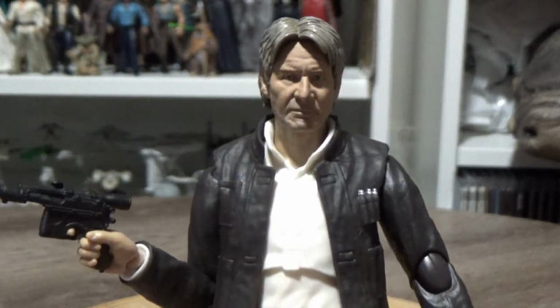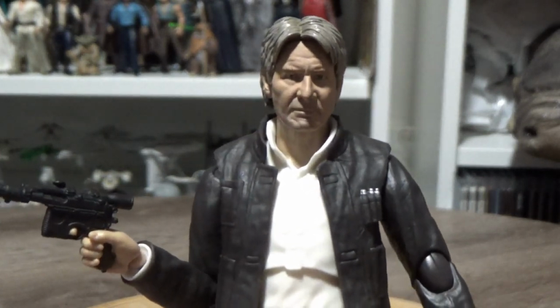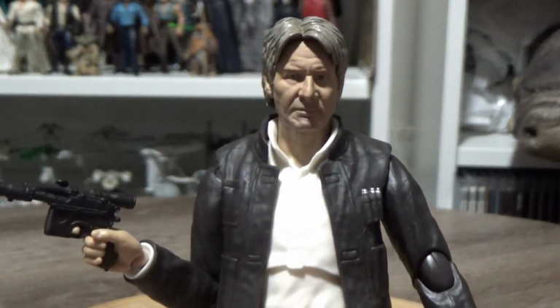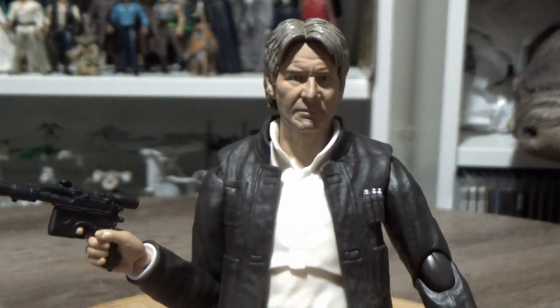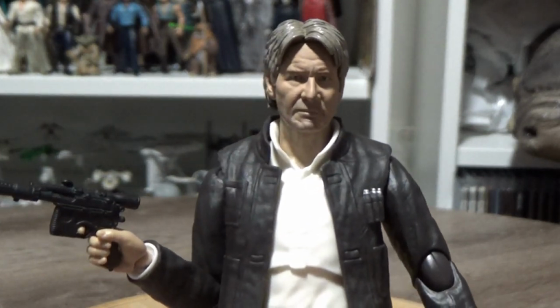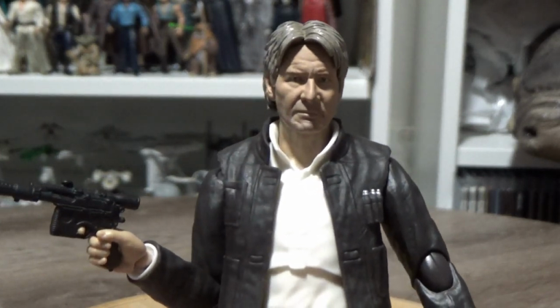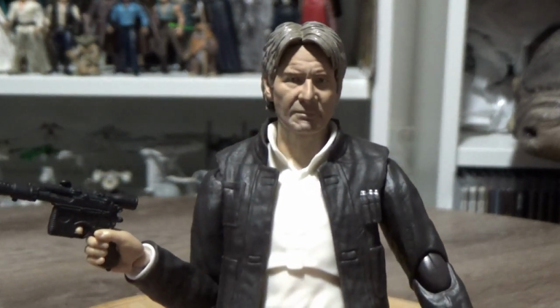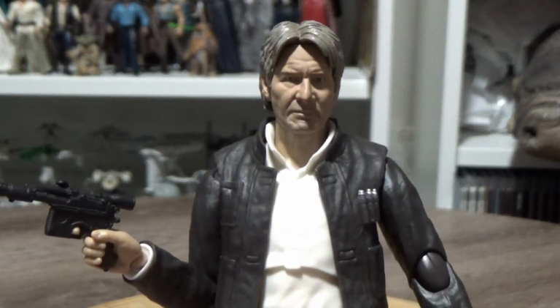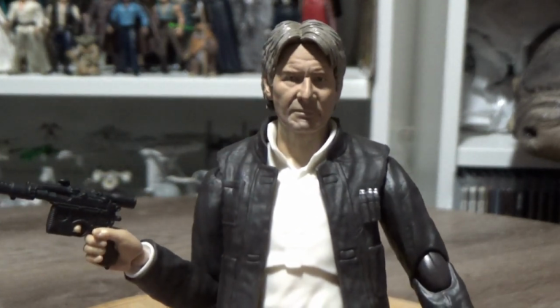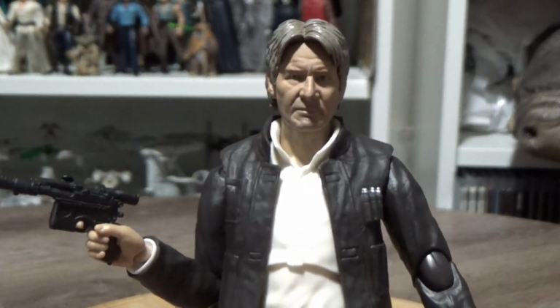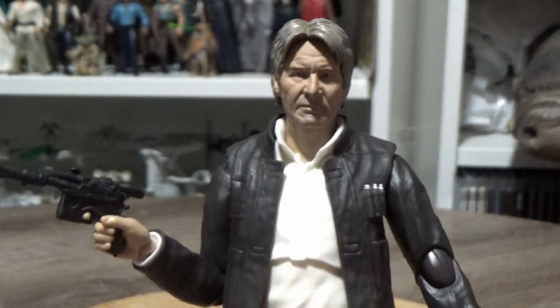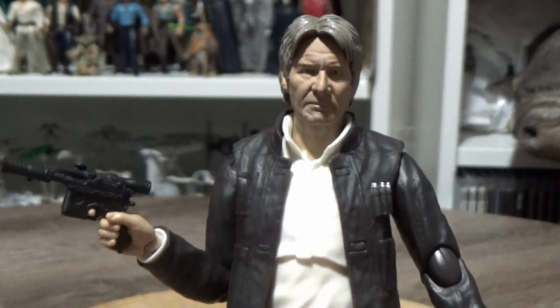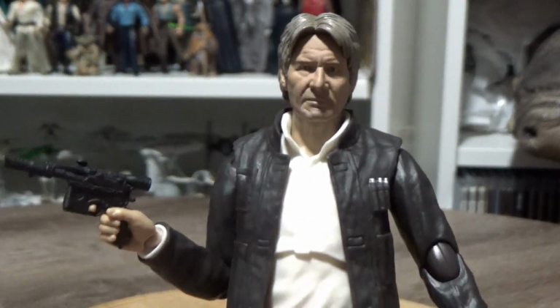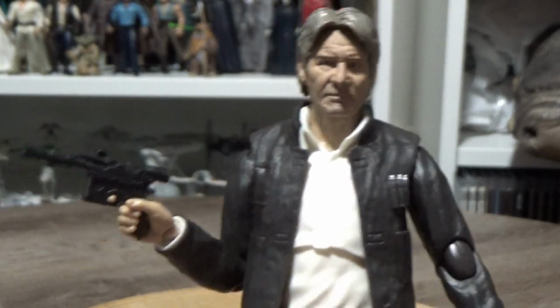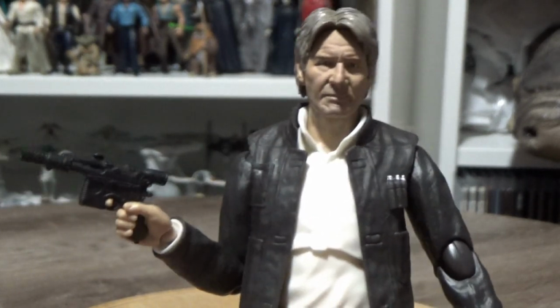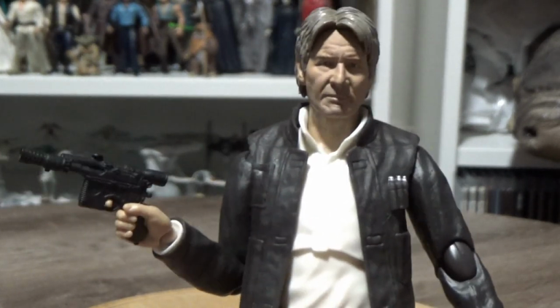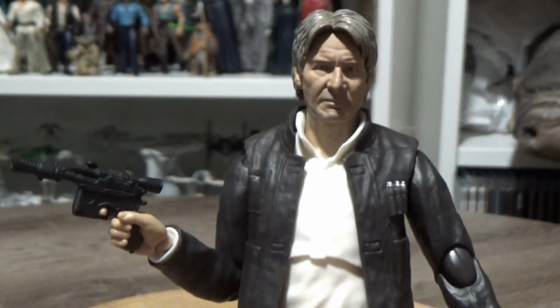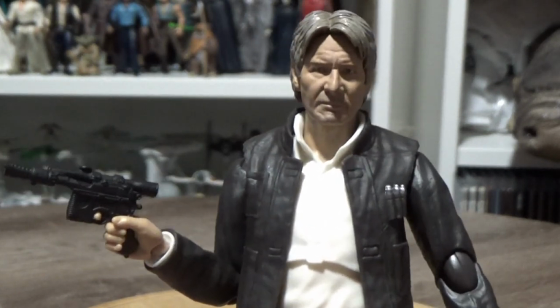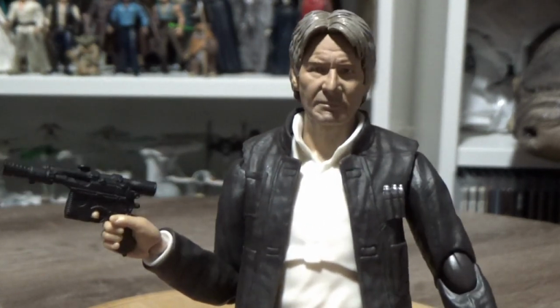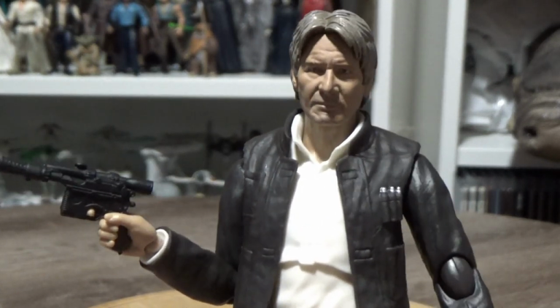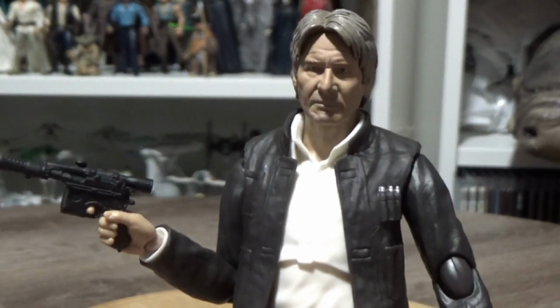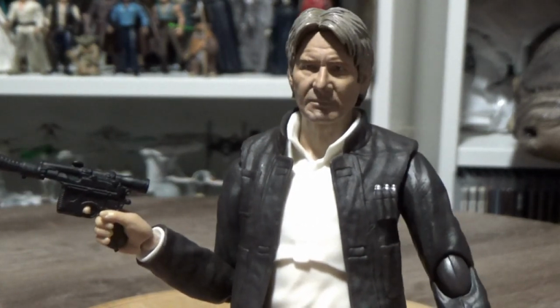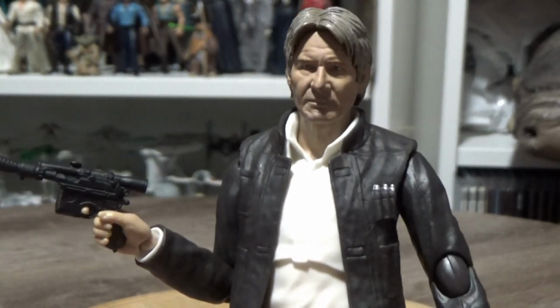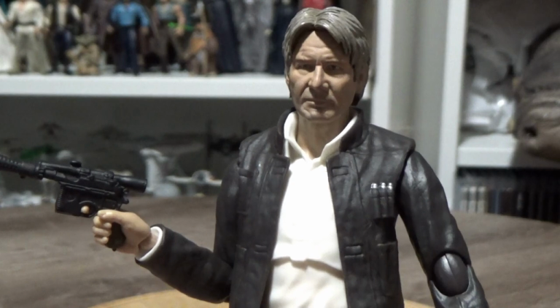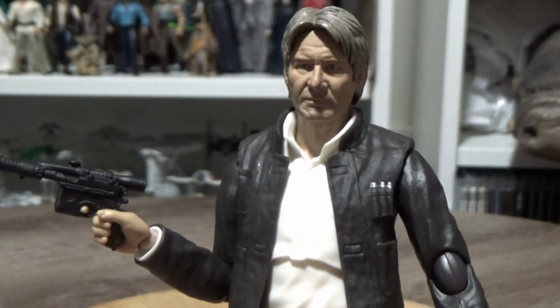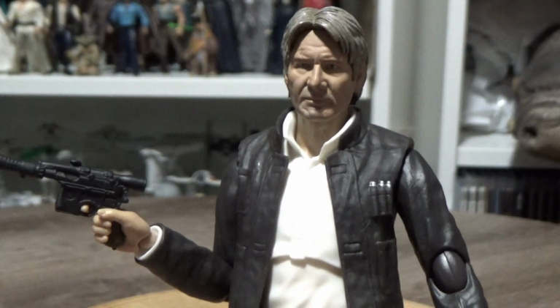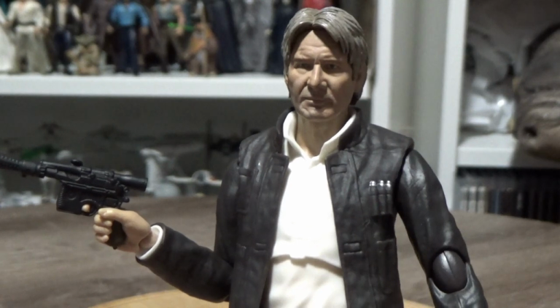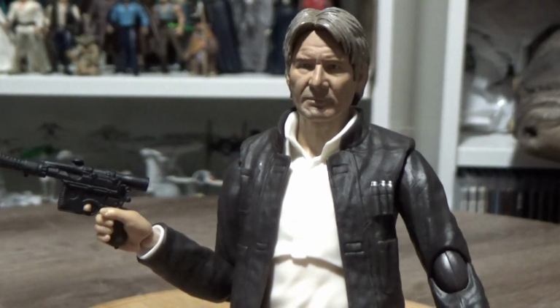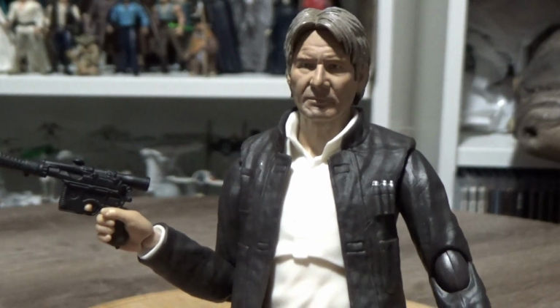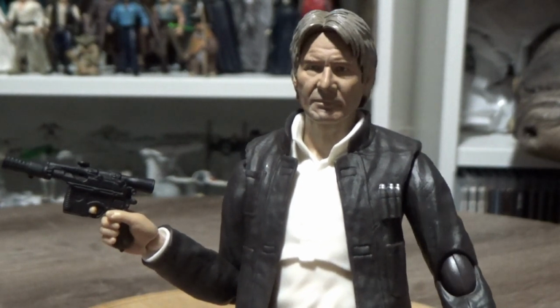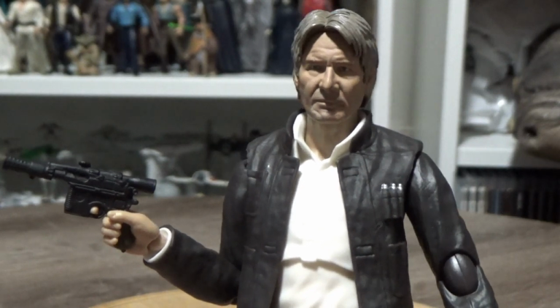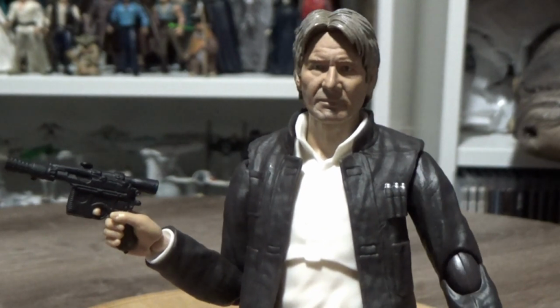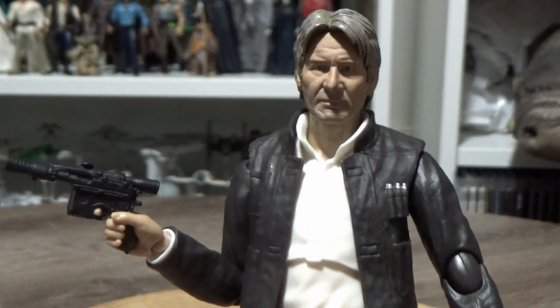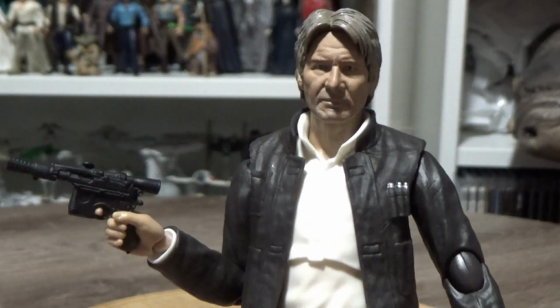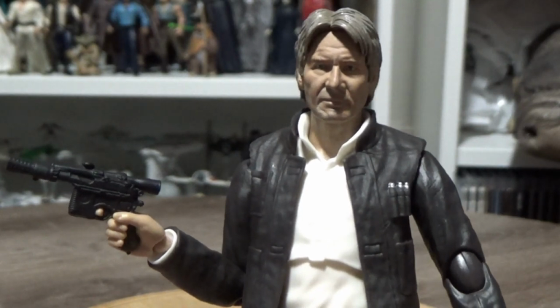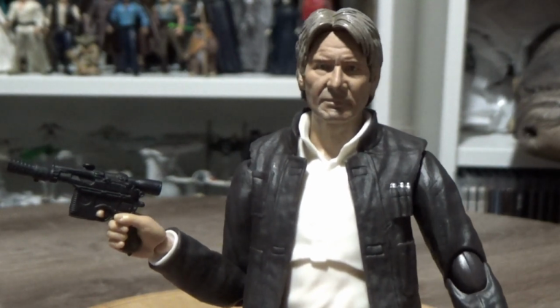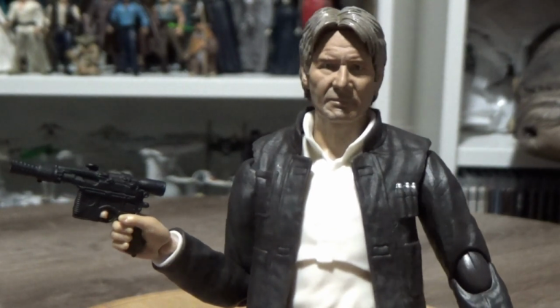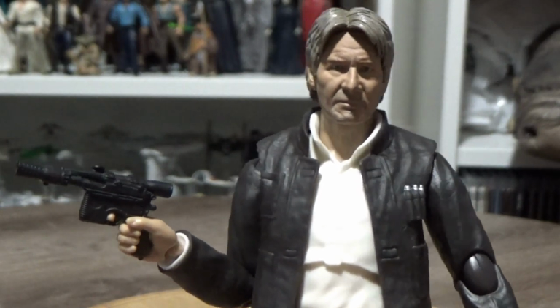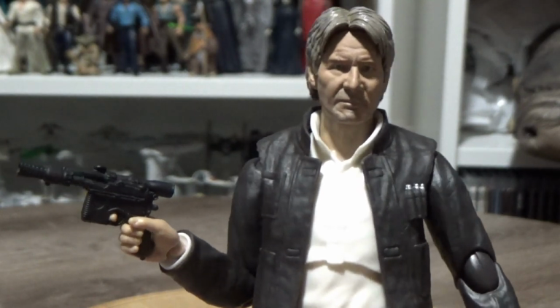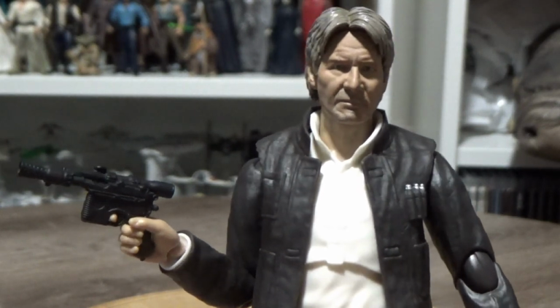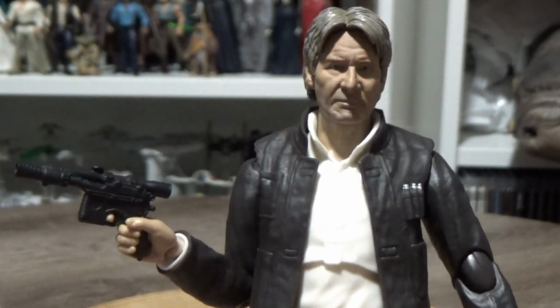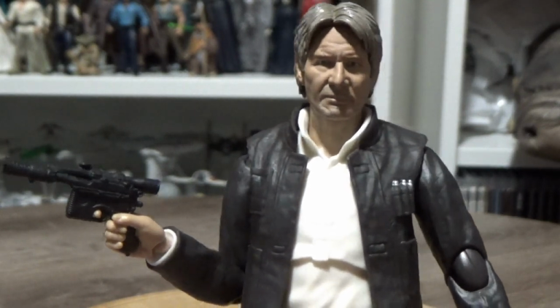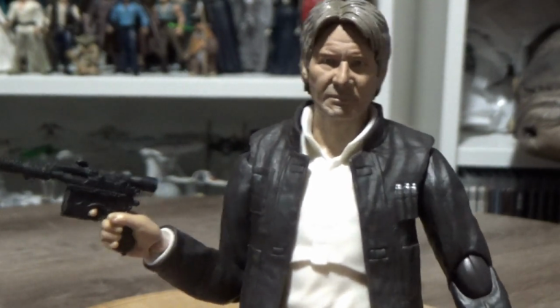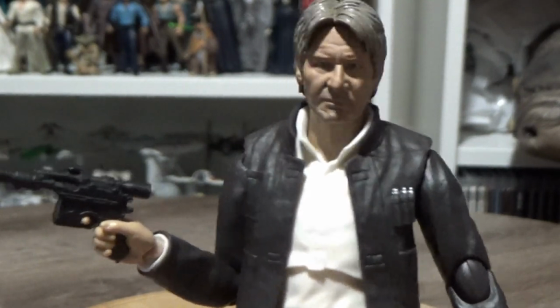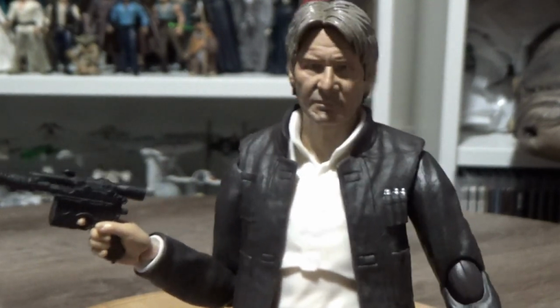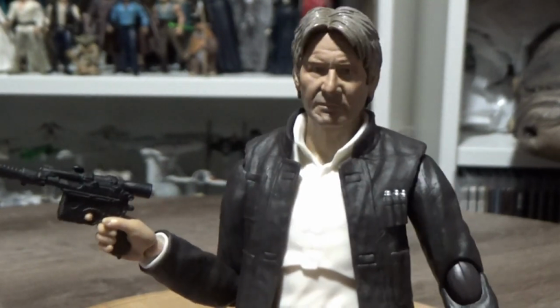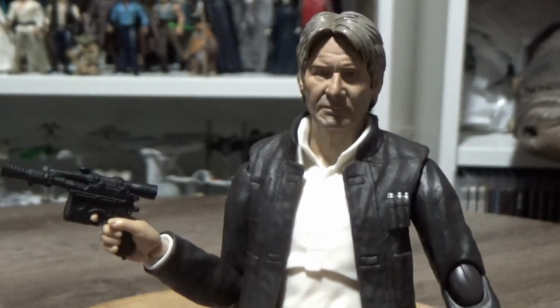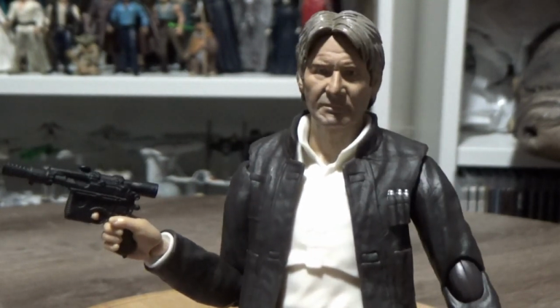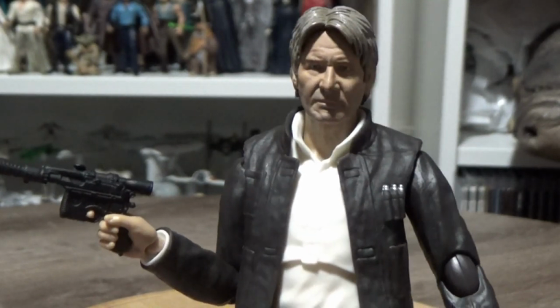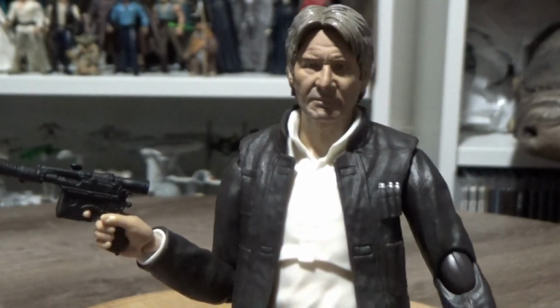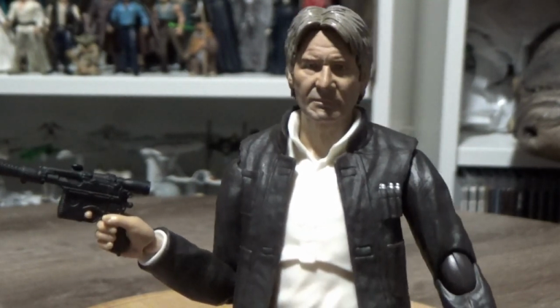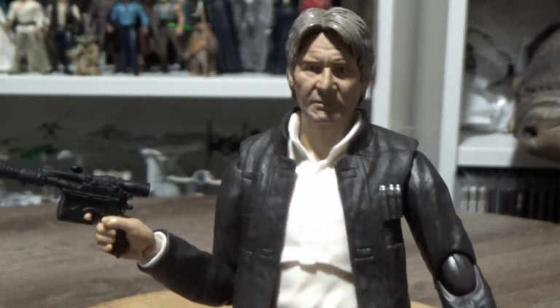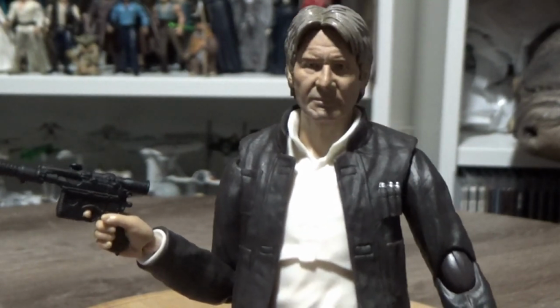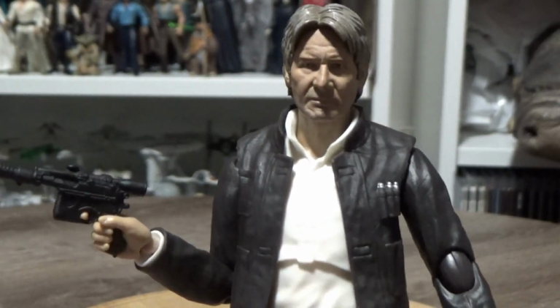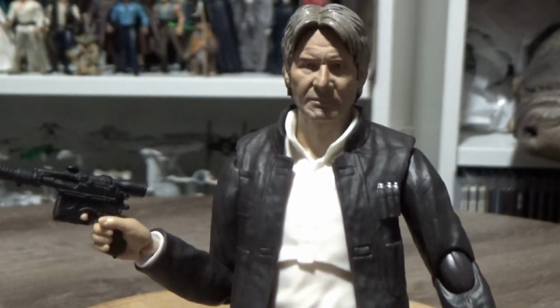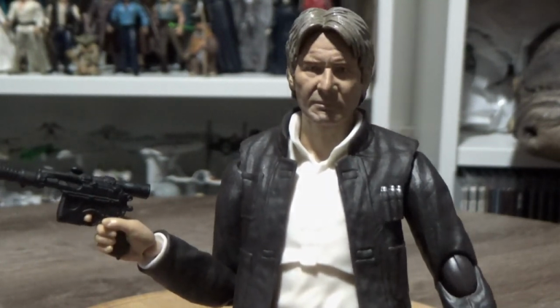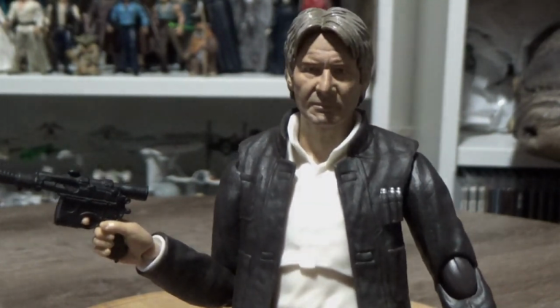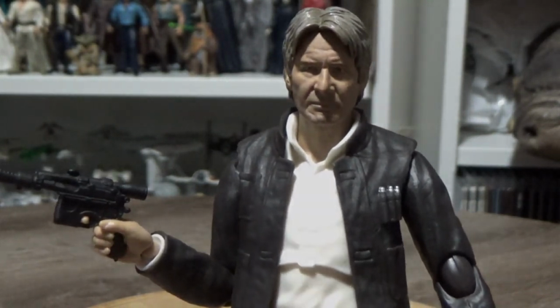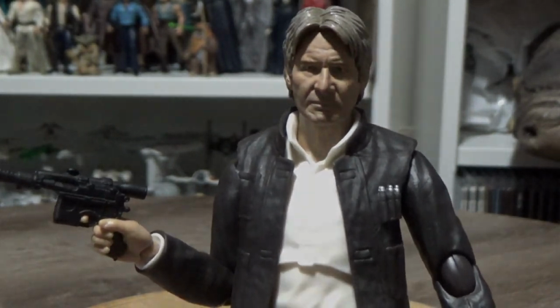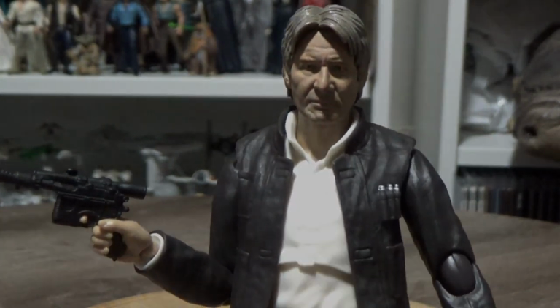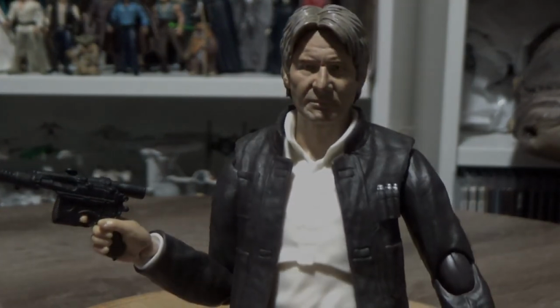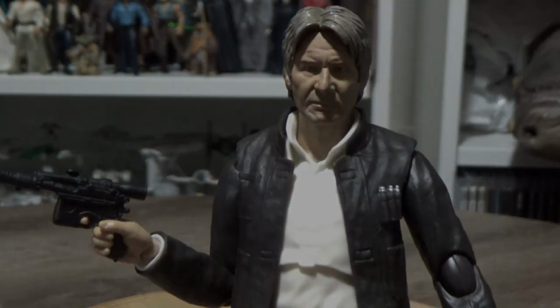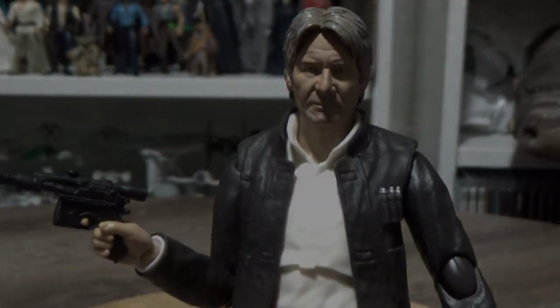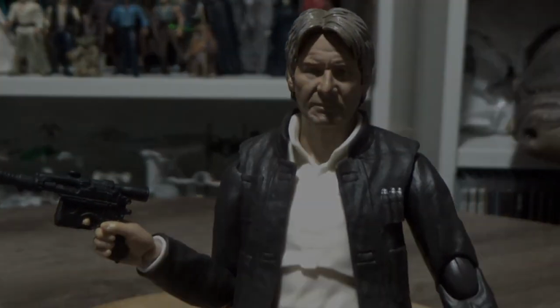Next up, we're looking at Luke Skywalker from Crait from The Last Jedi, so stay tuned for that. Until next time, may the Force be with you.